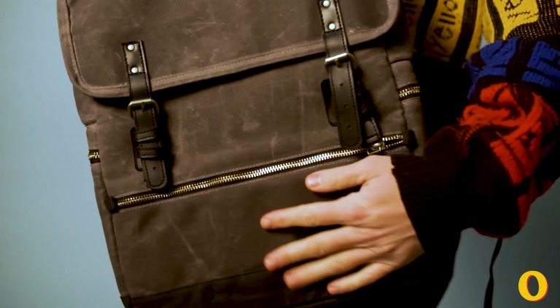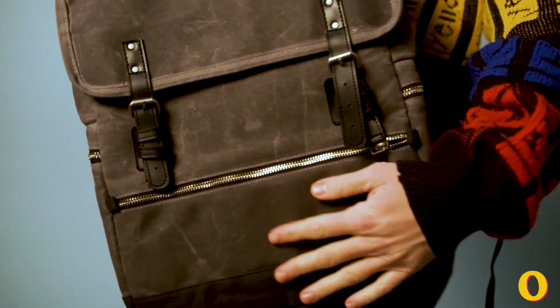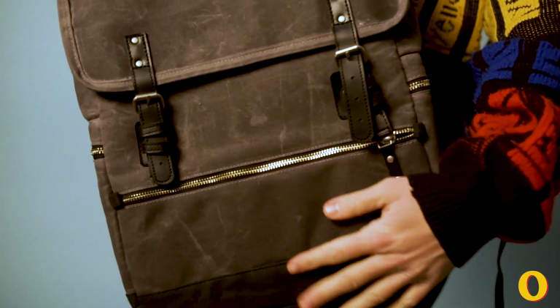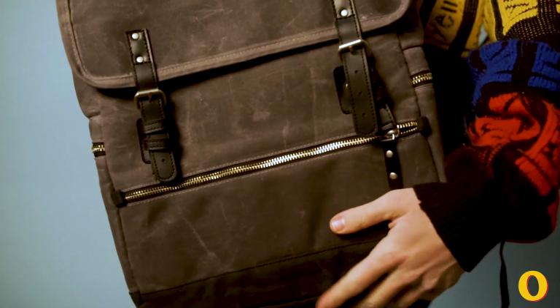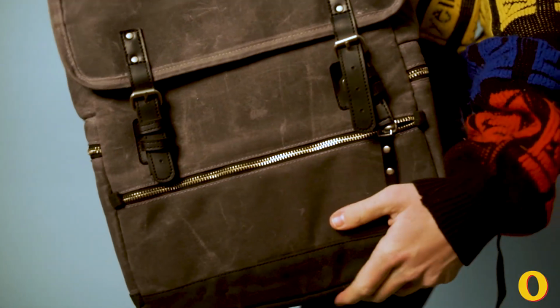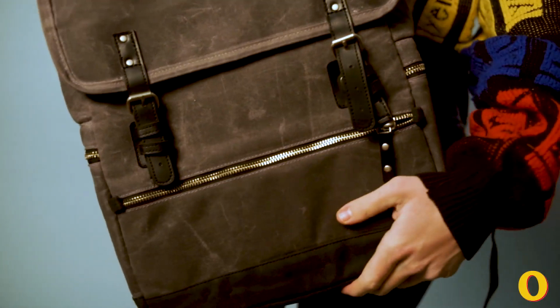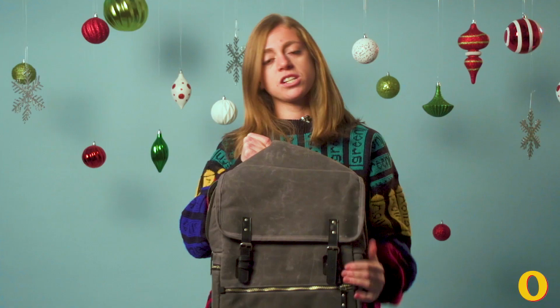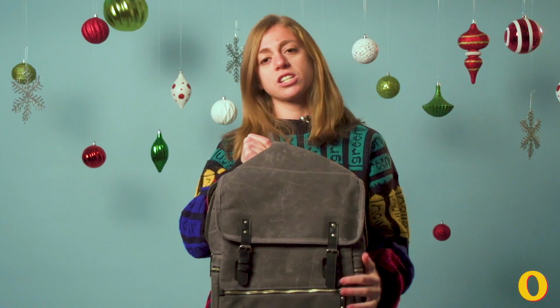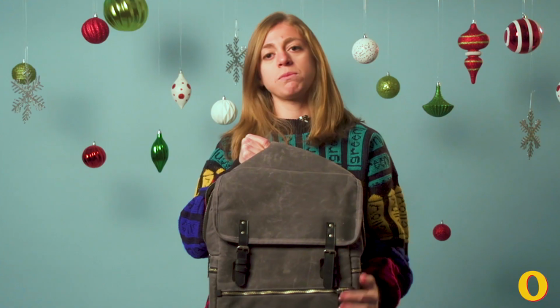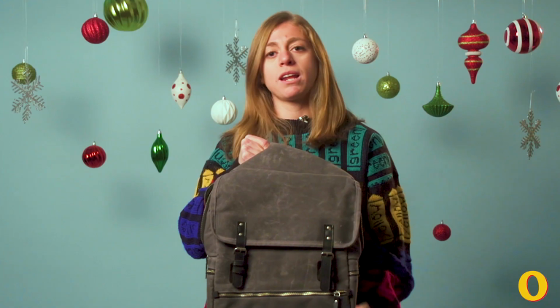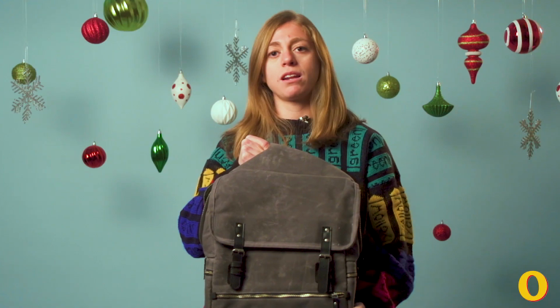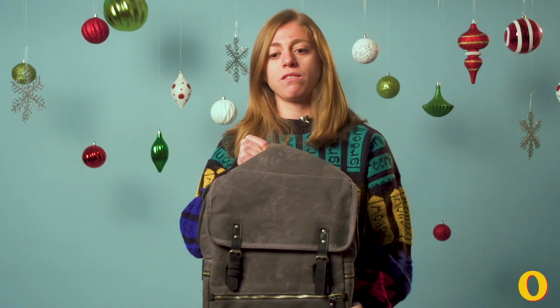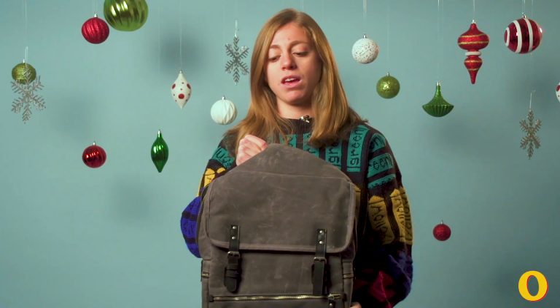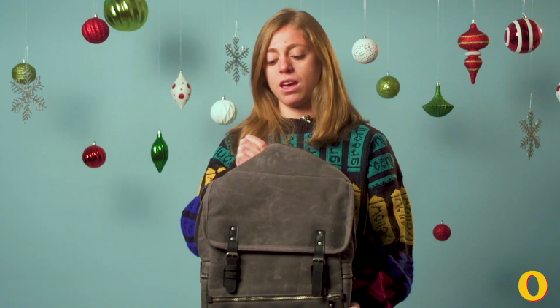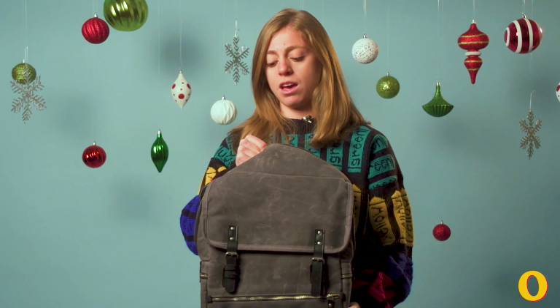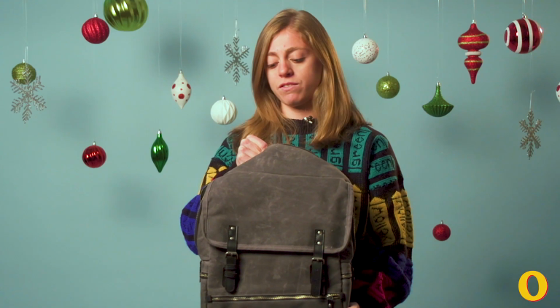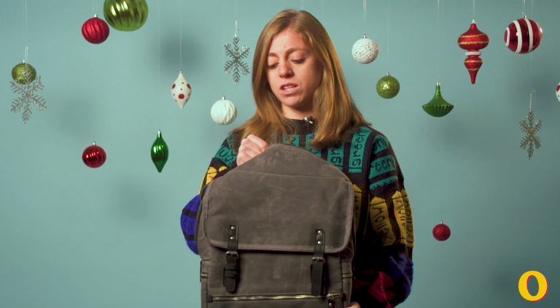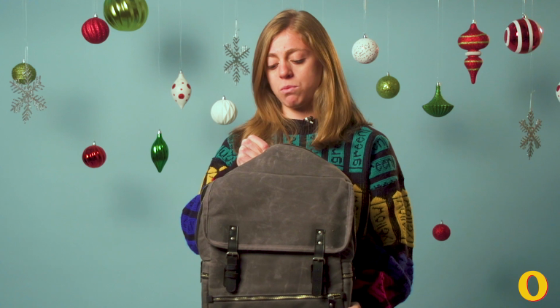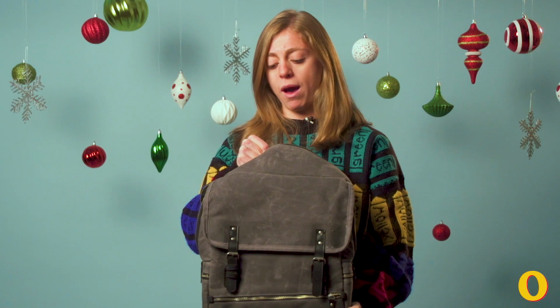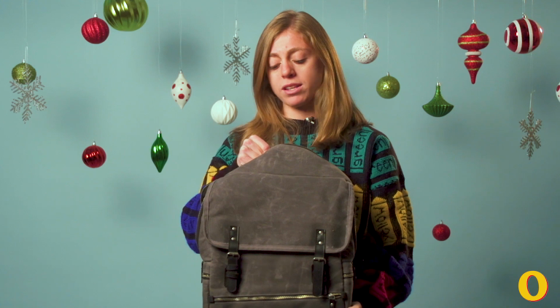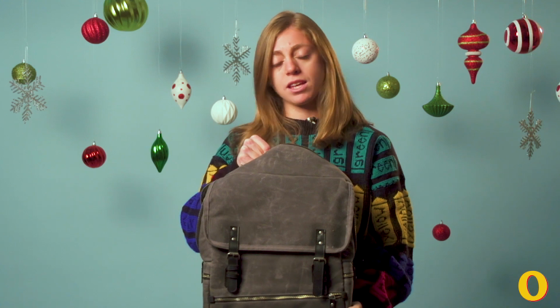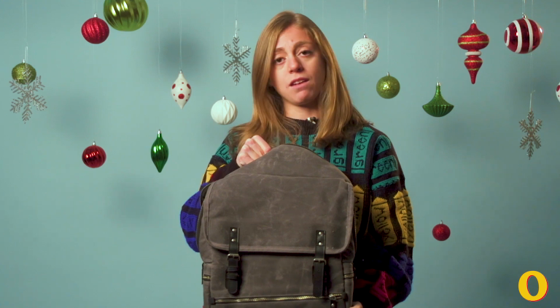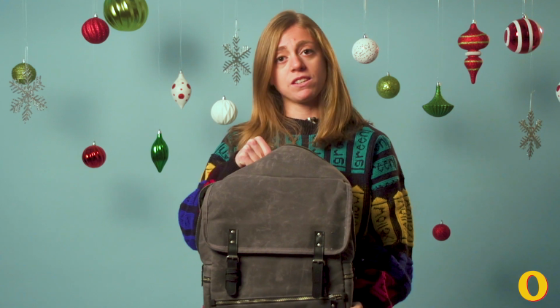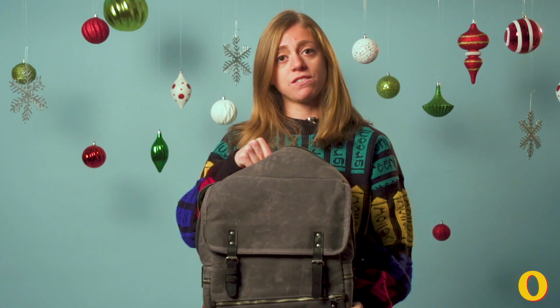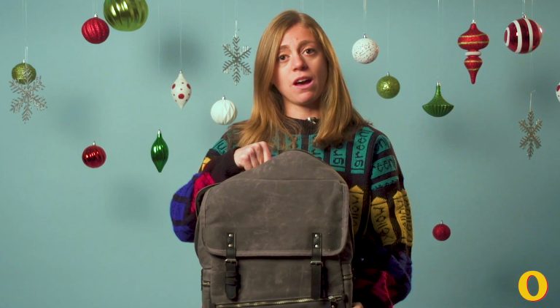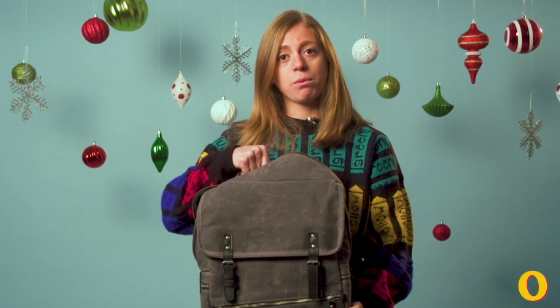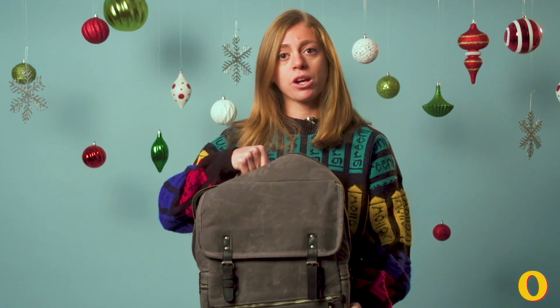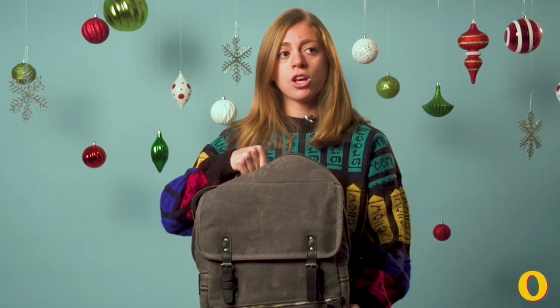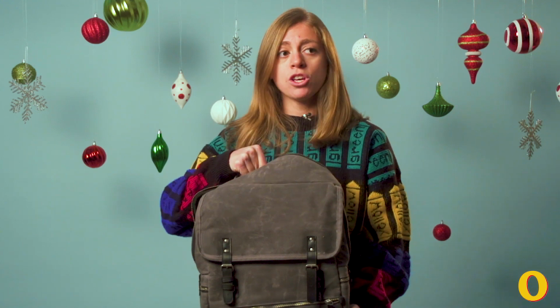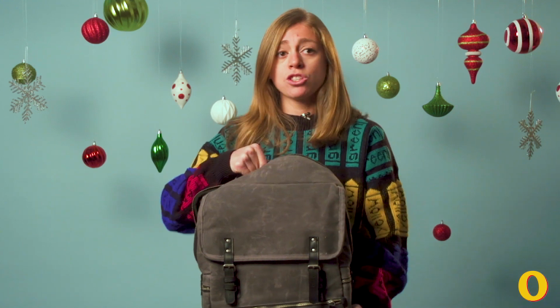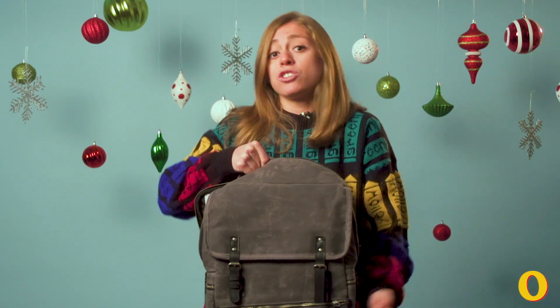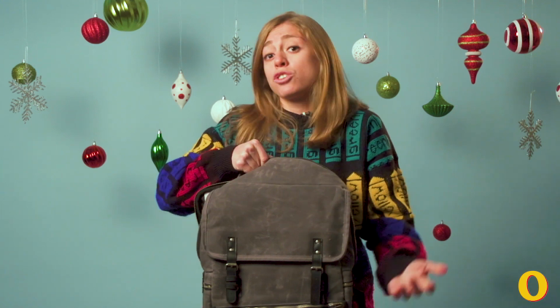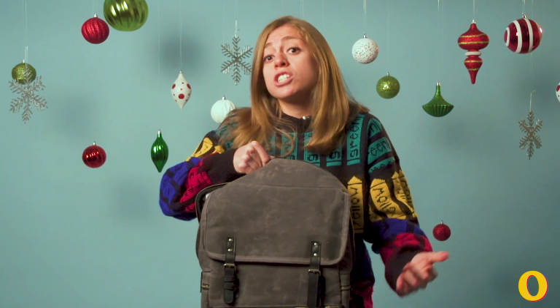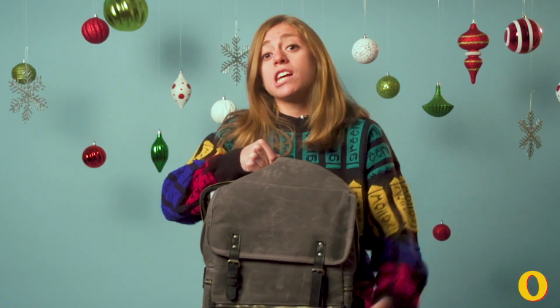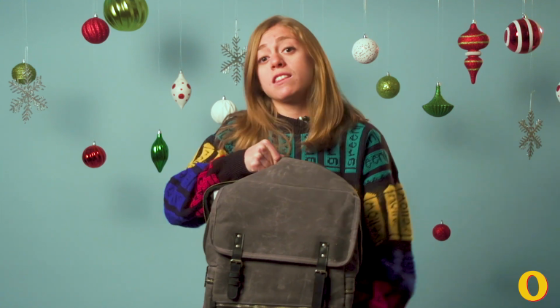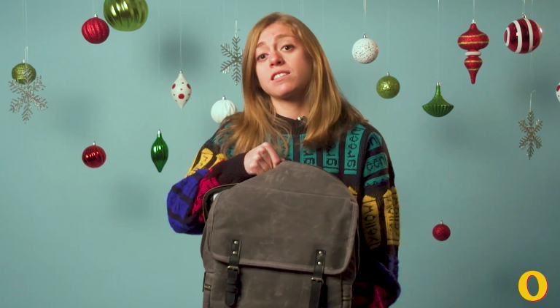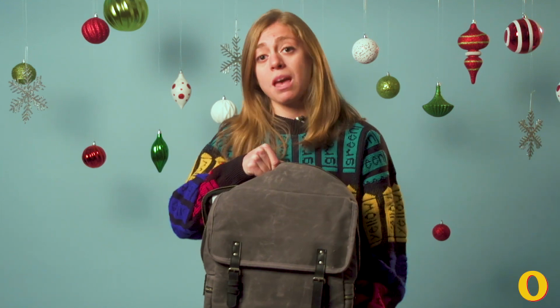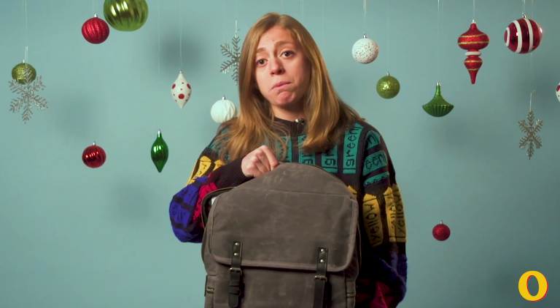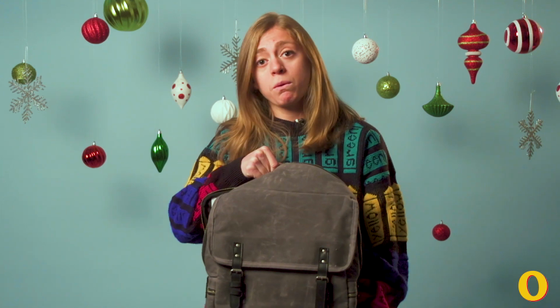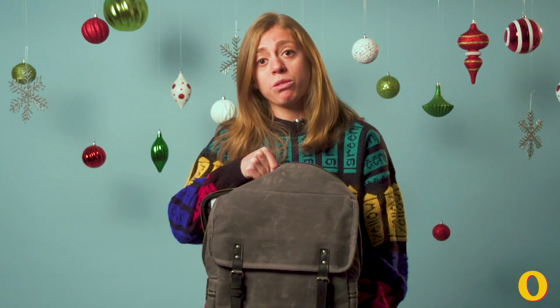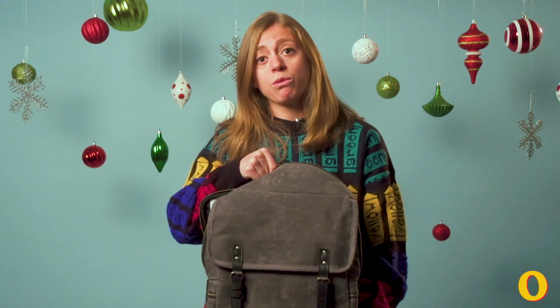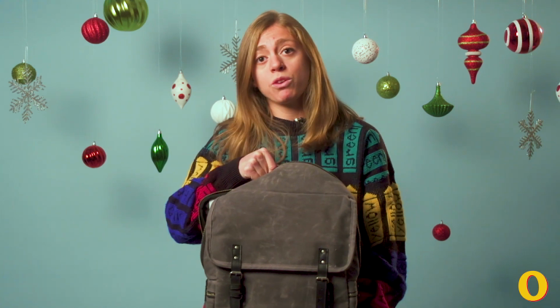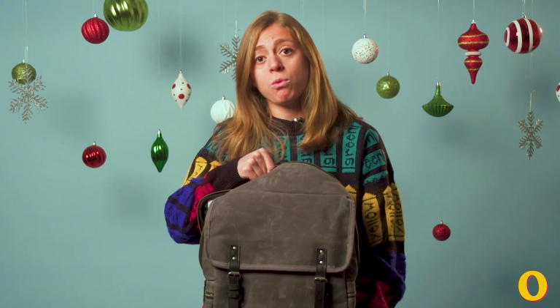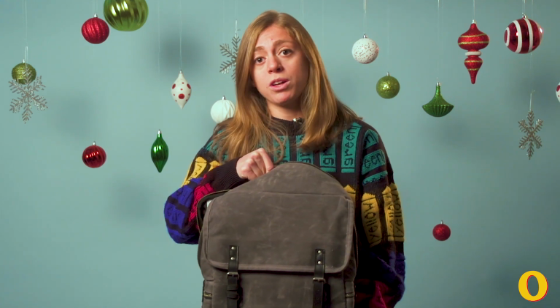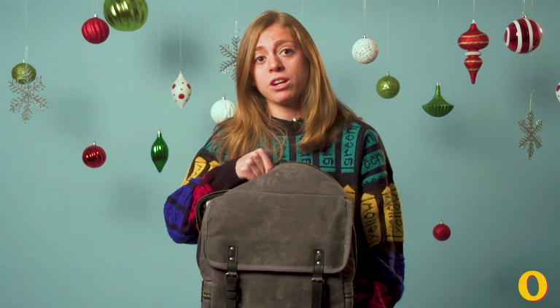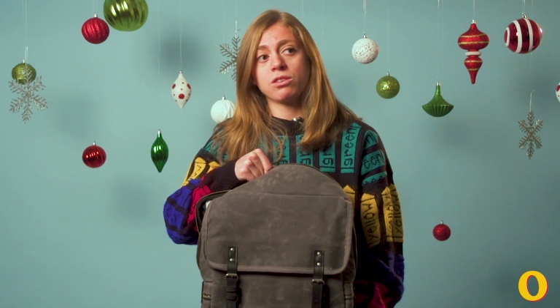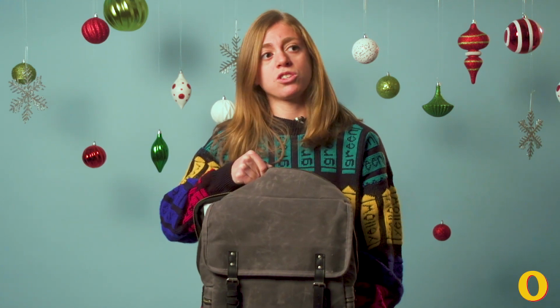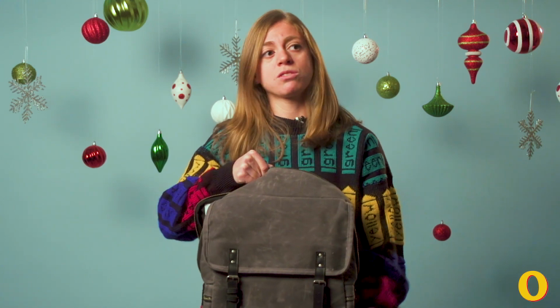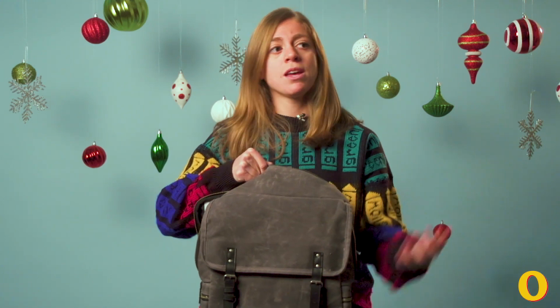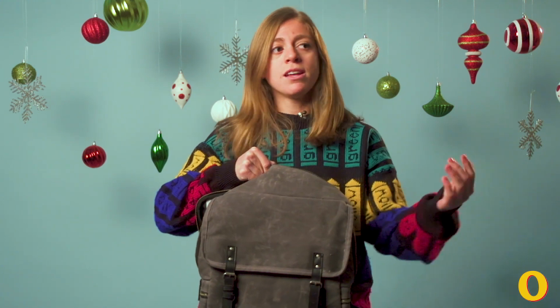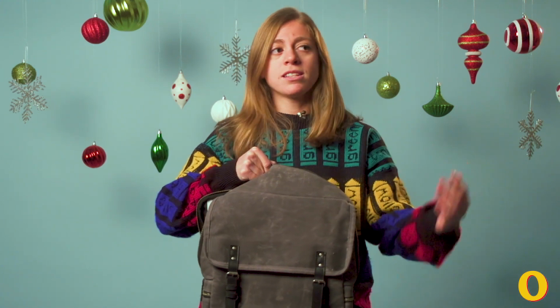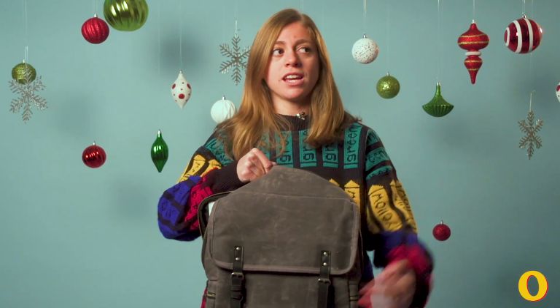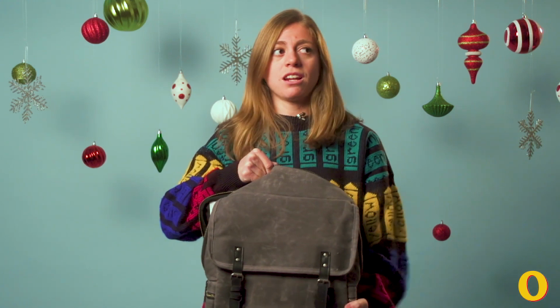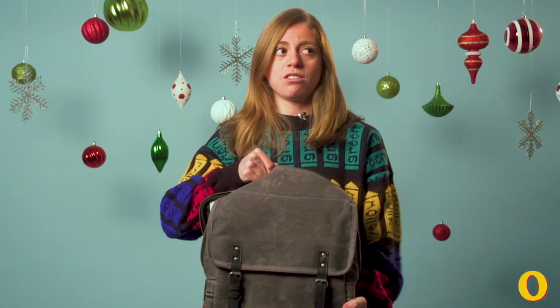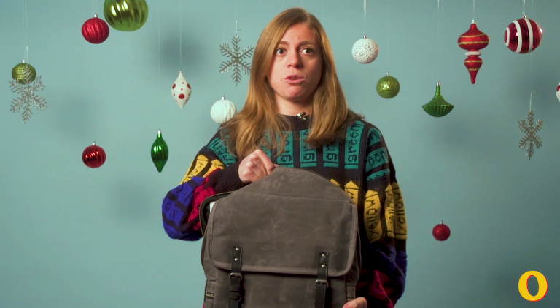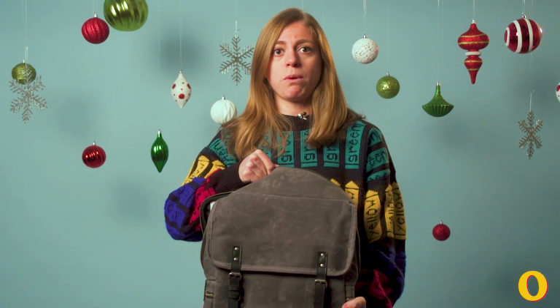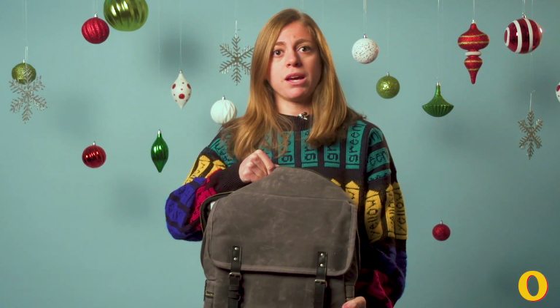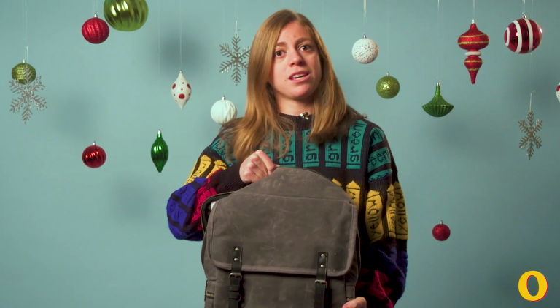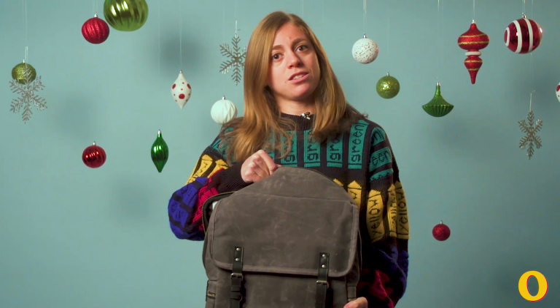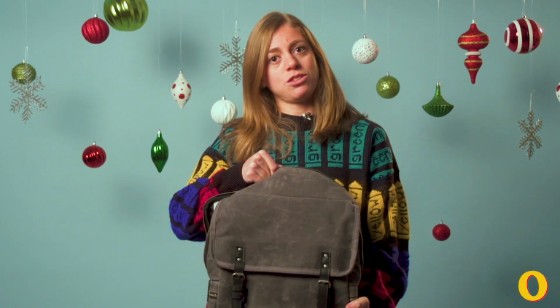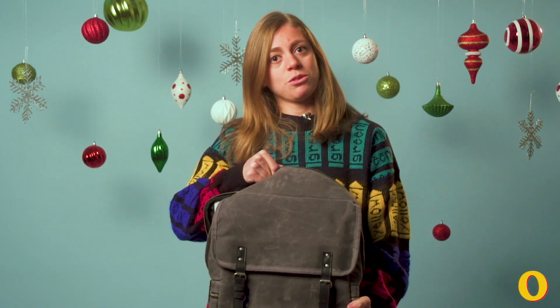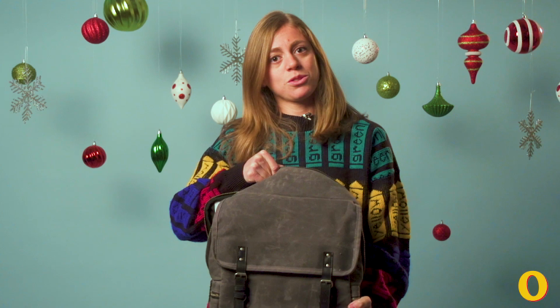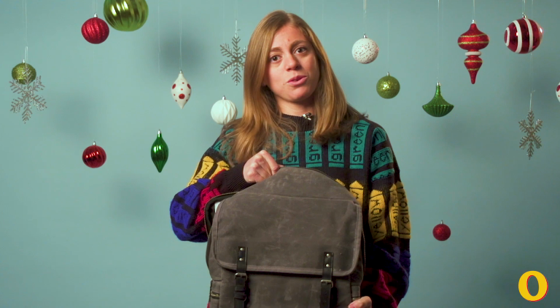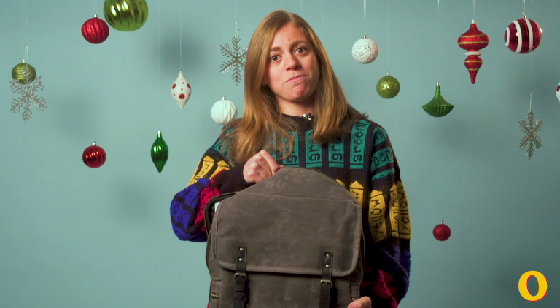The exterior is made out of a hefty wax canvas fabric, so you could take this camping with you if you wanted, or just take it out on your bike in a snowstorm.